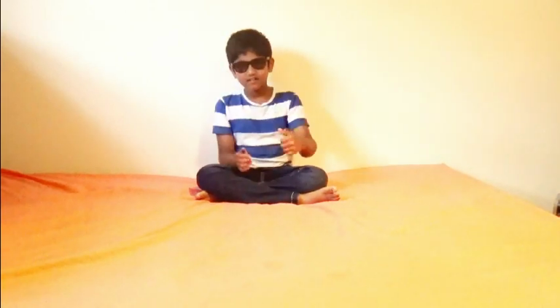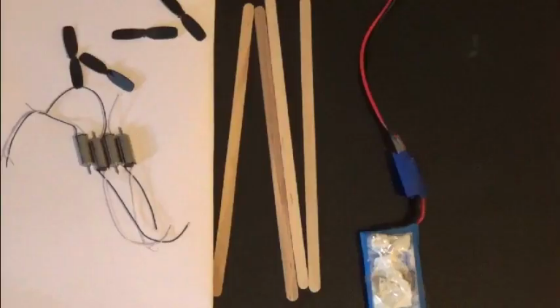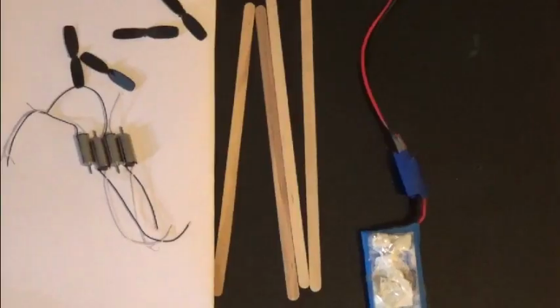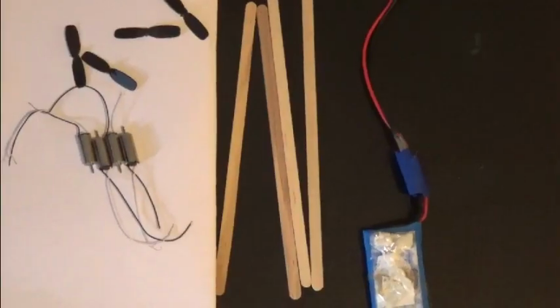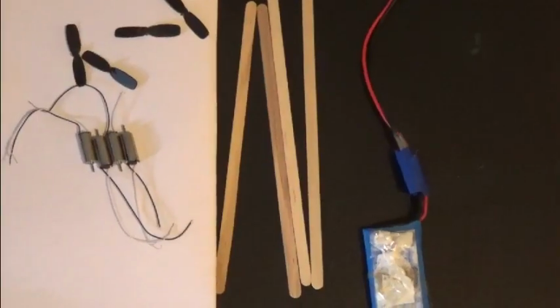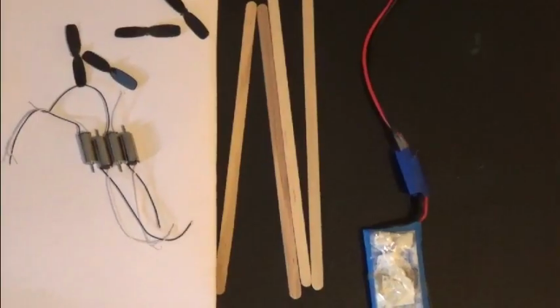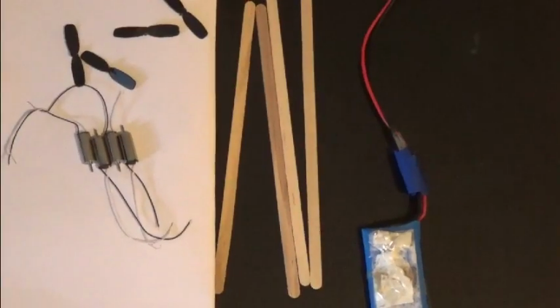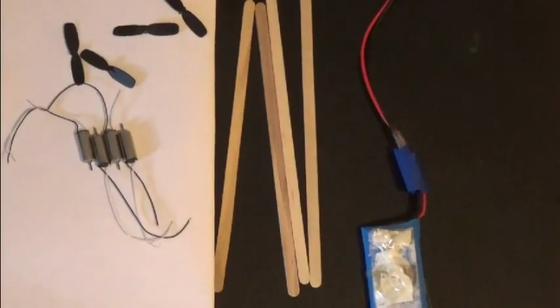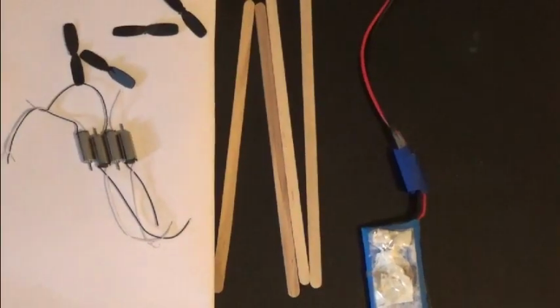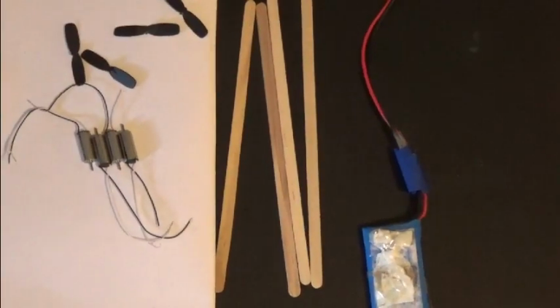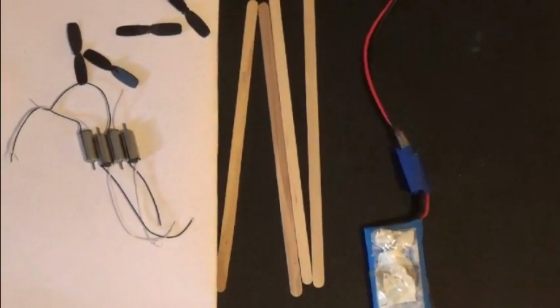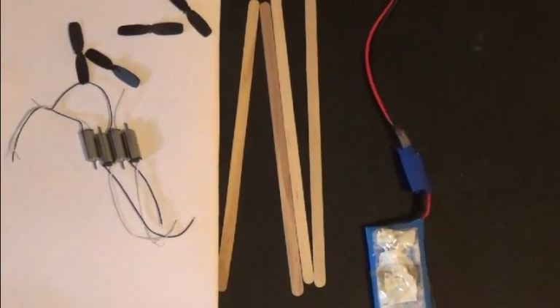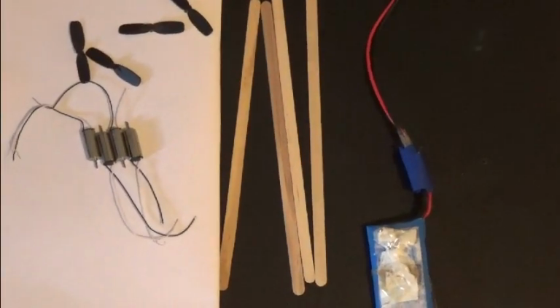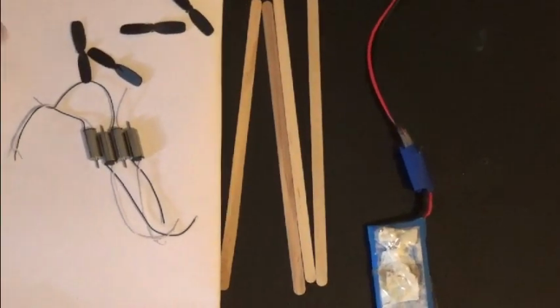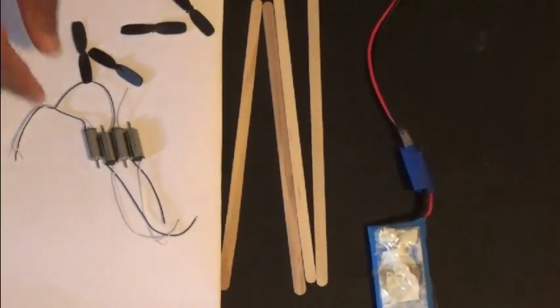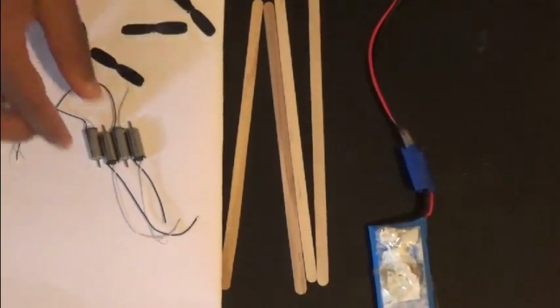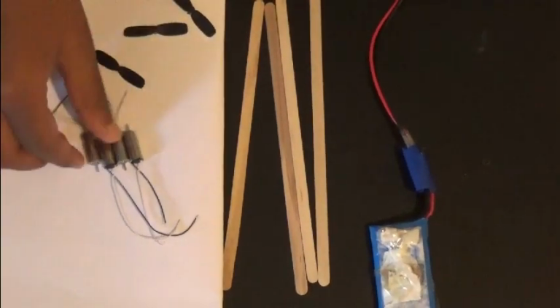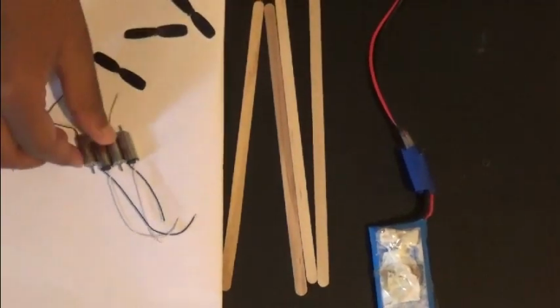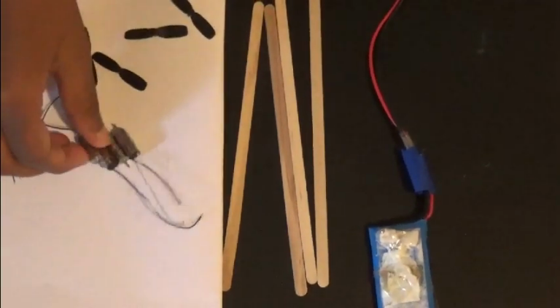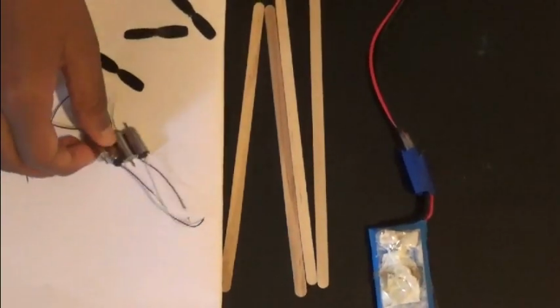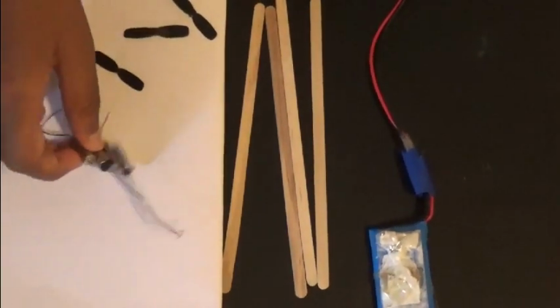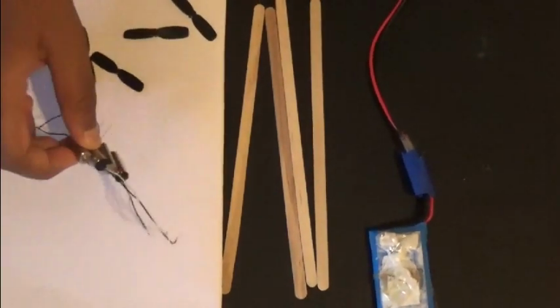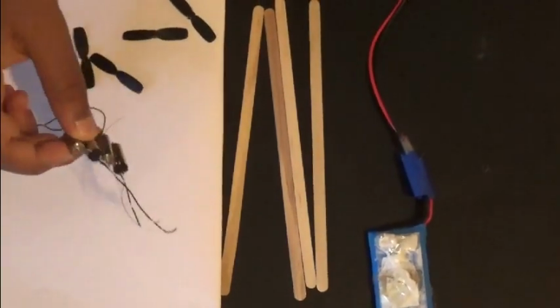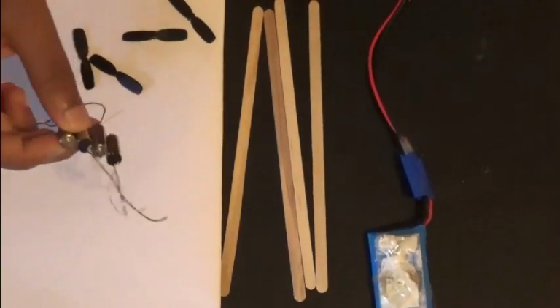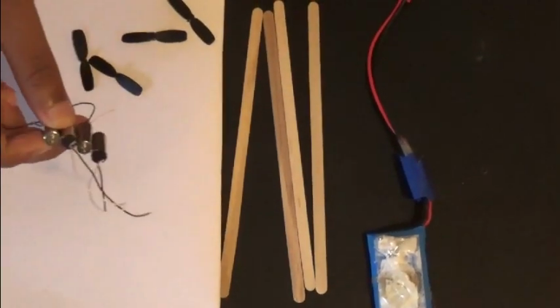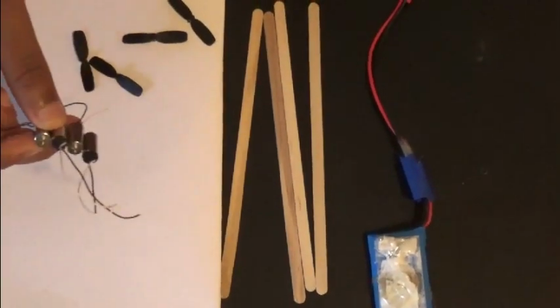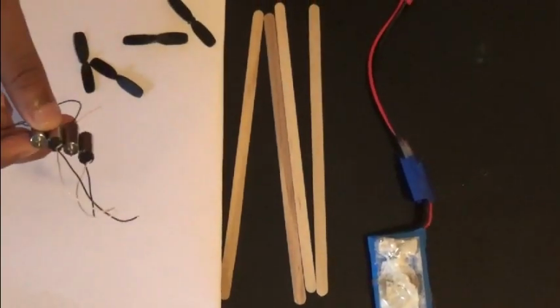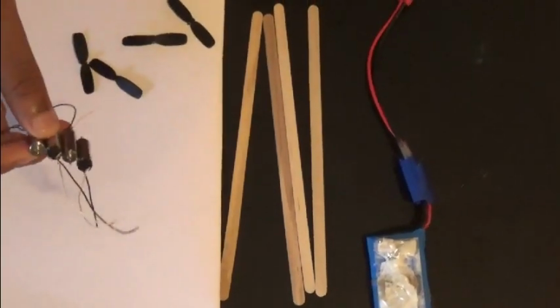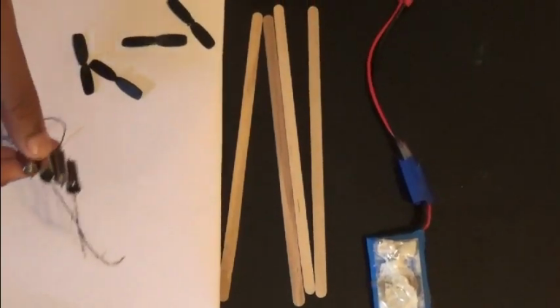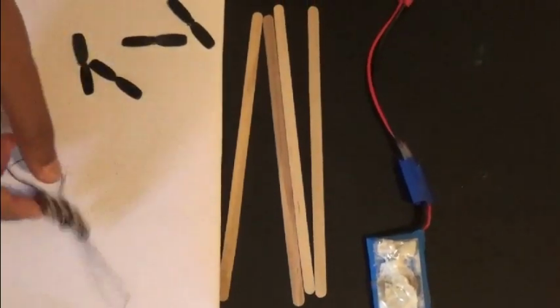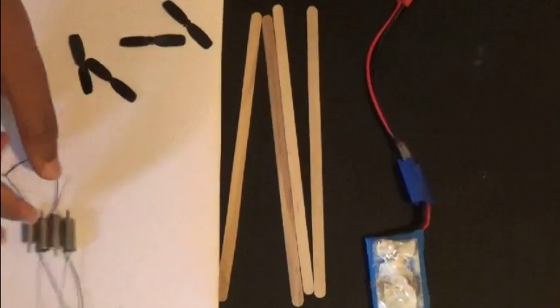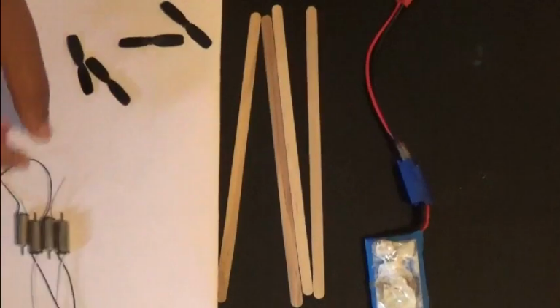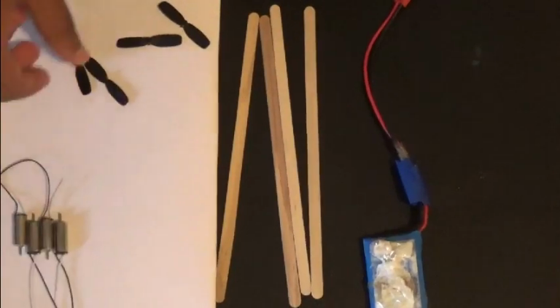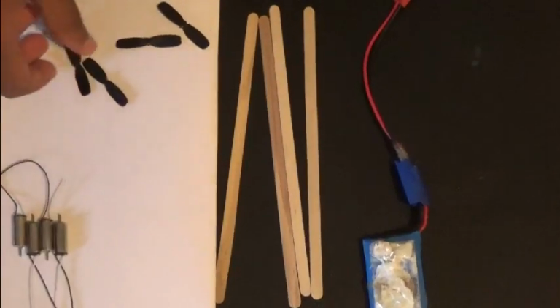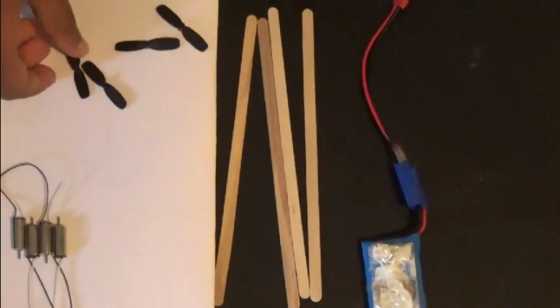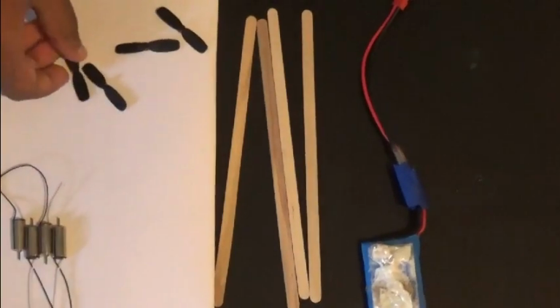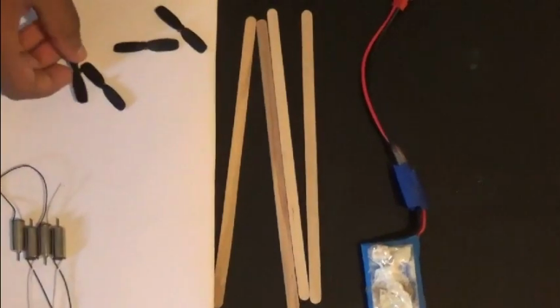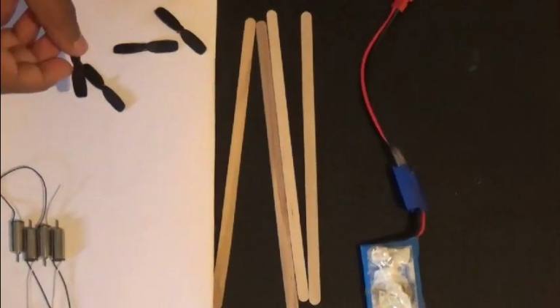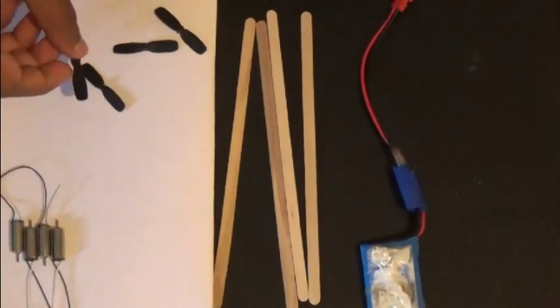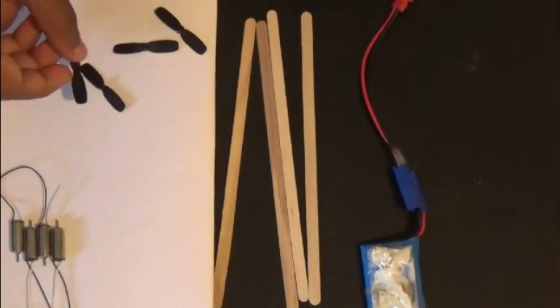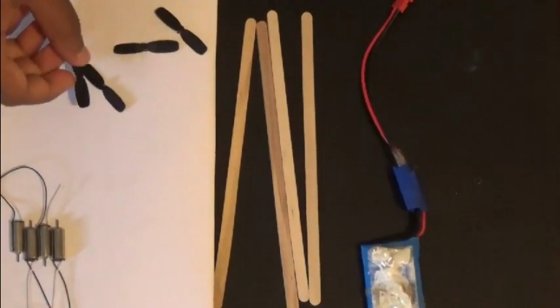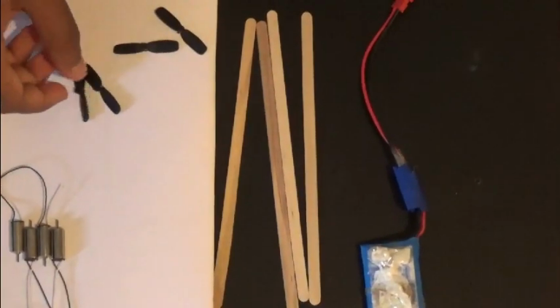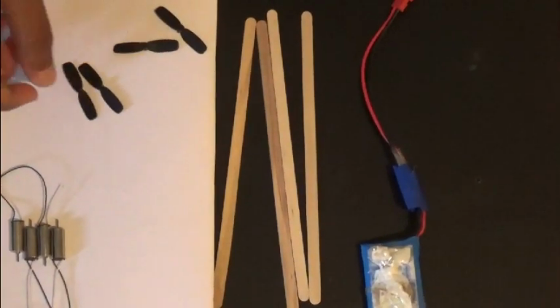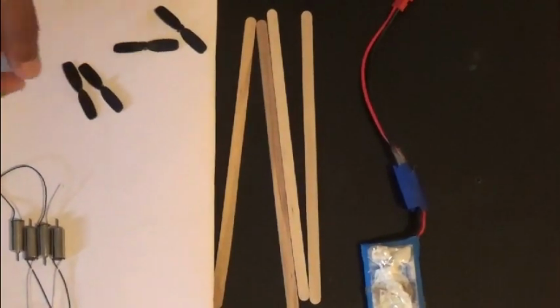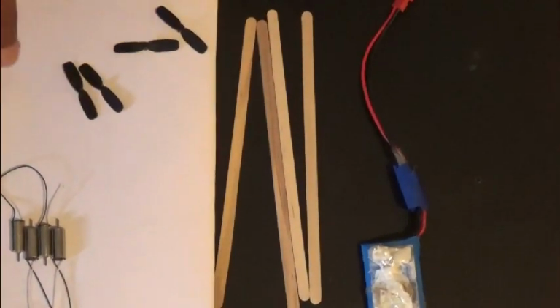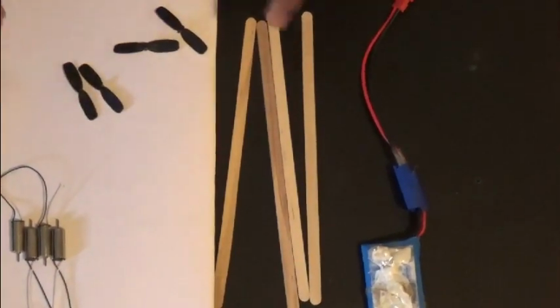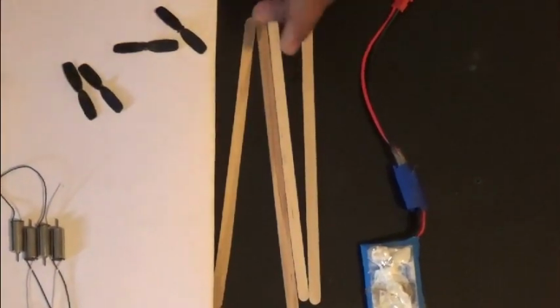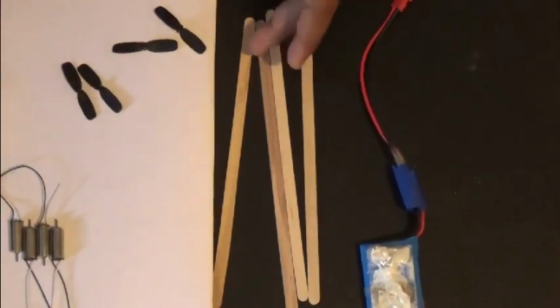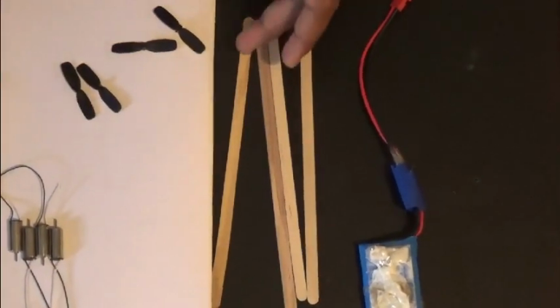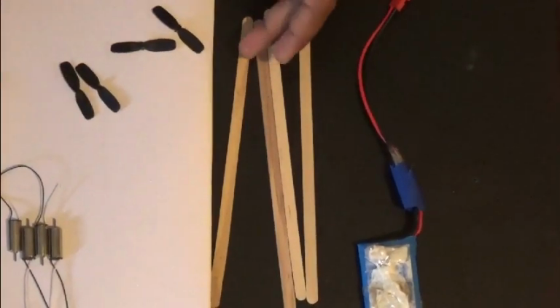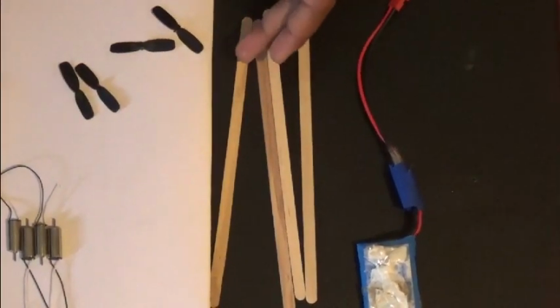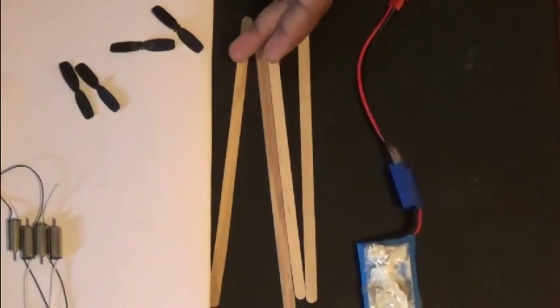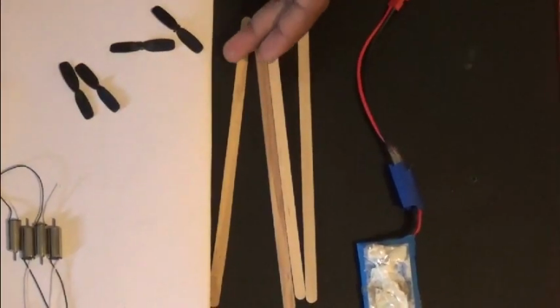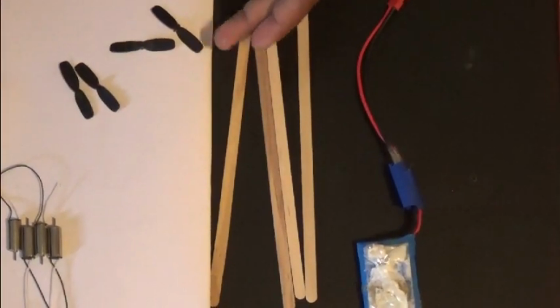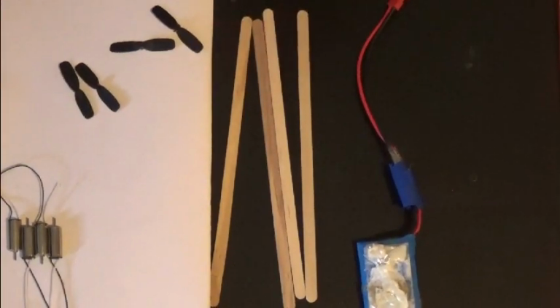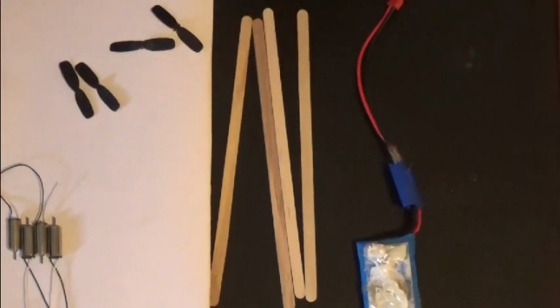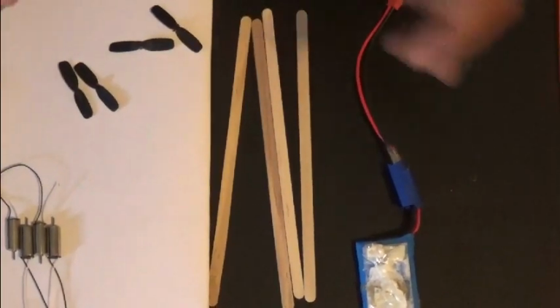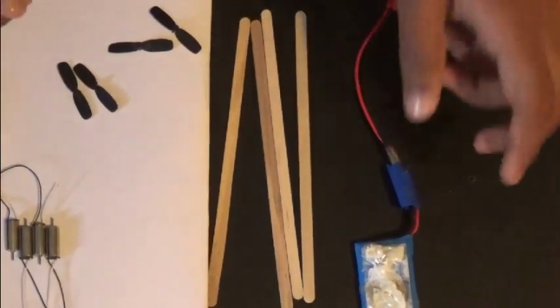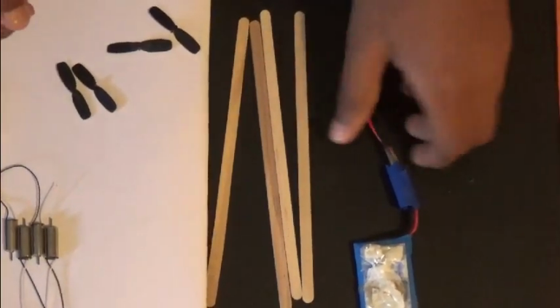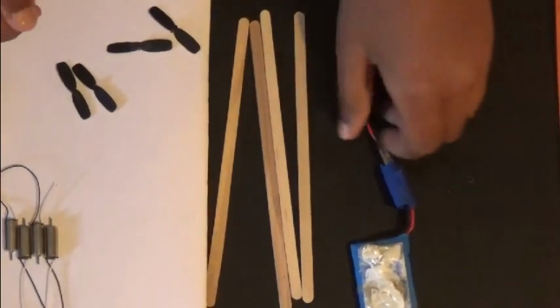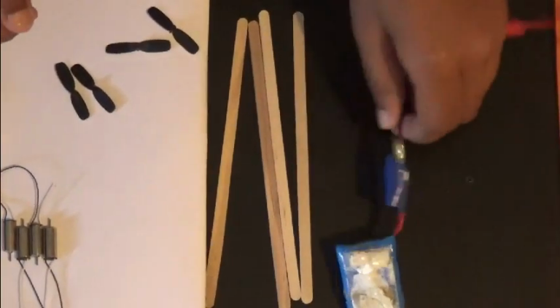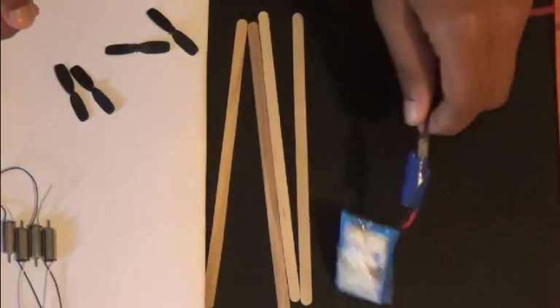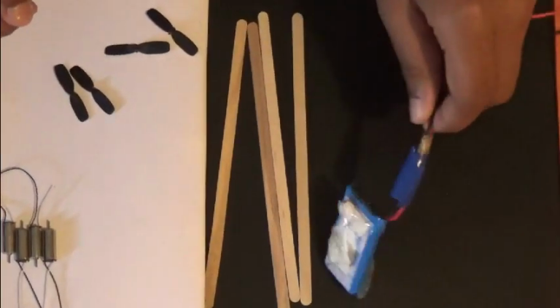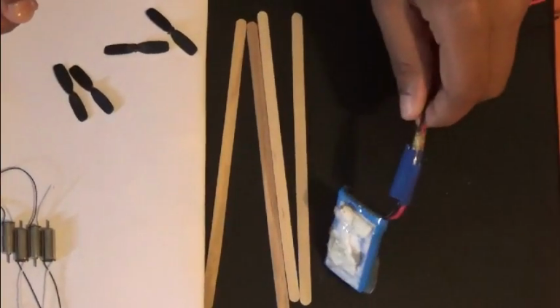For that you need four coreless motors, four propellers, a few ice cream sticks, and one battery.